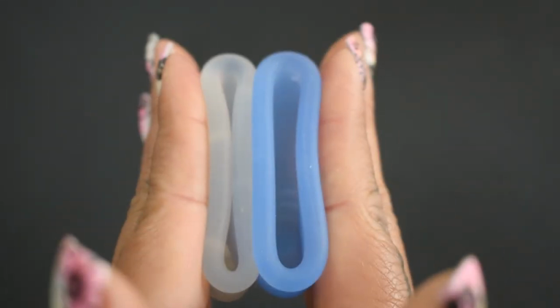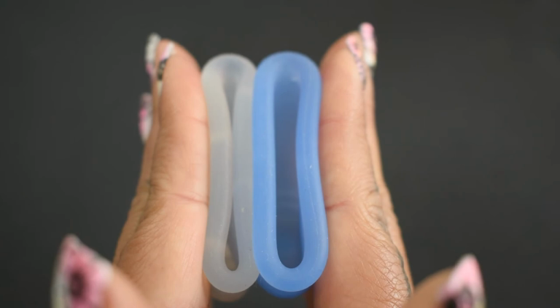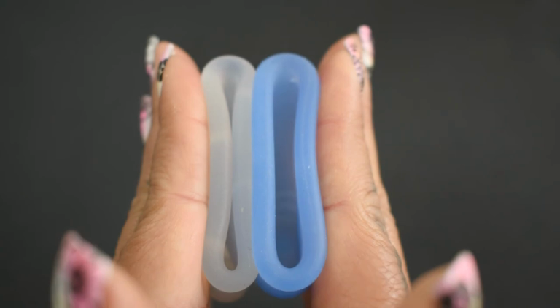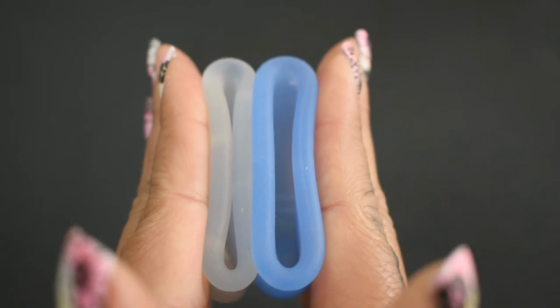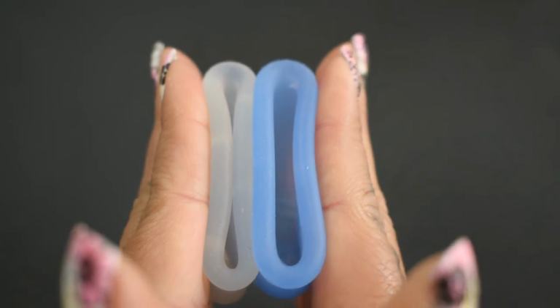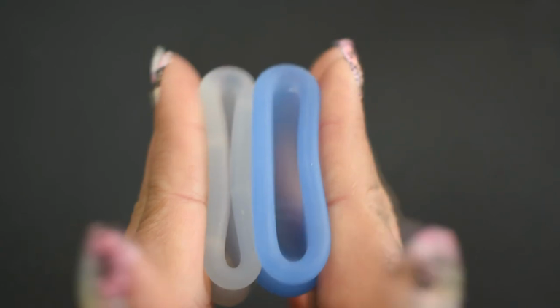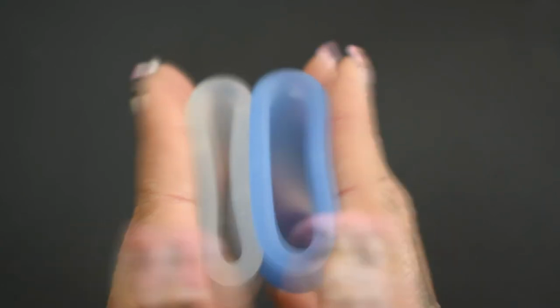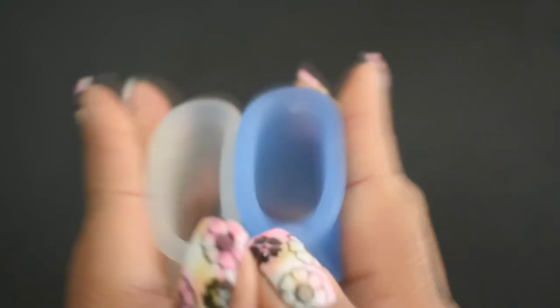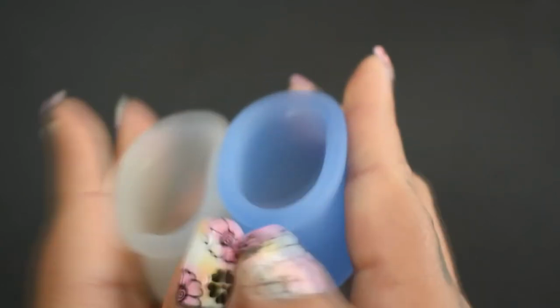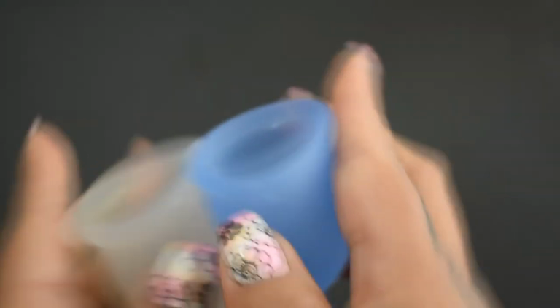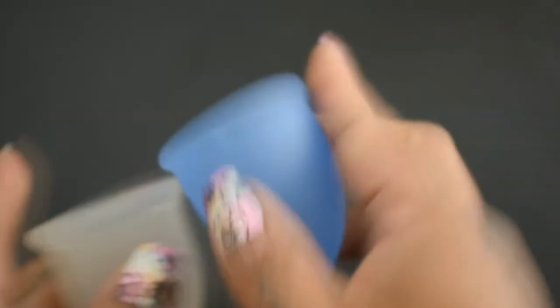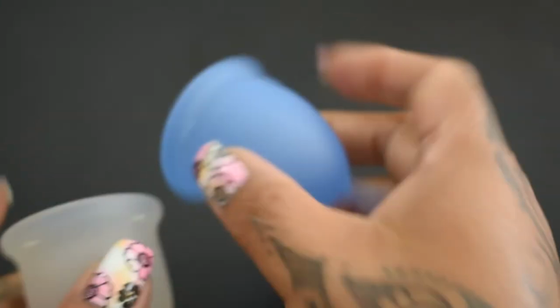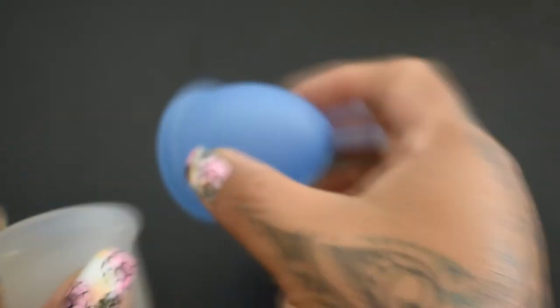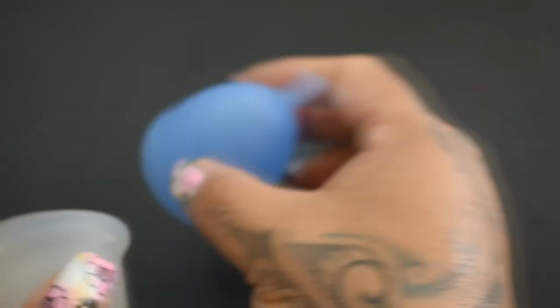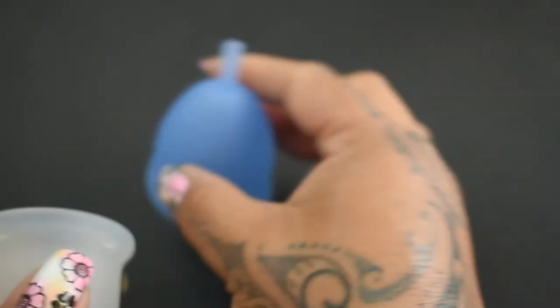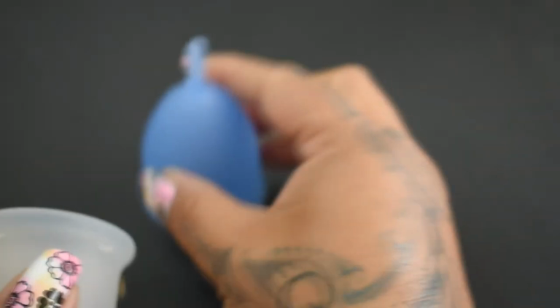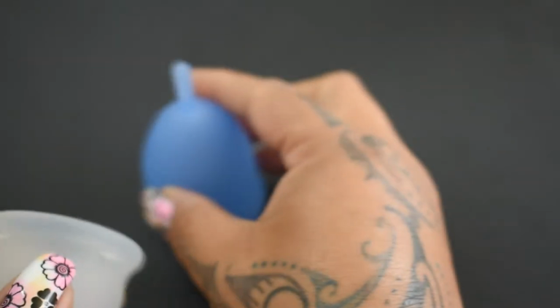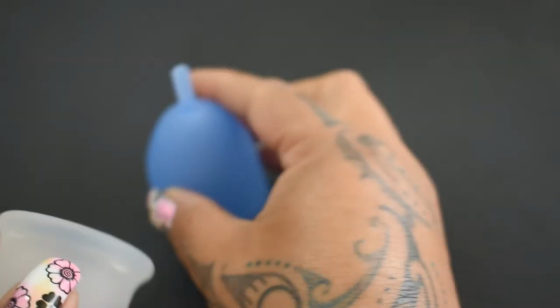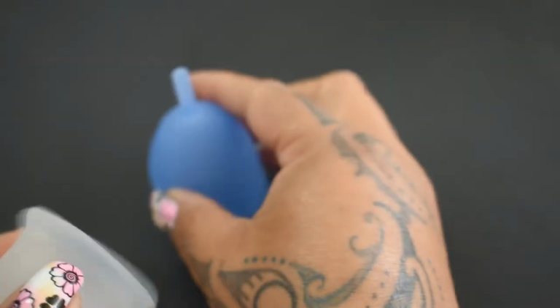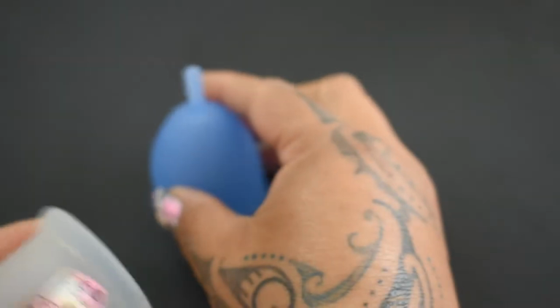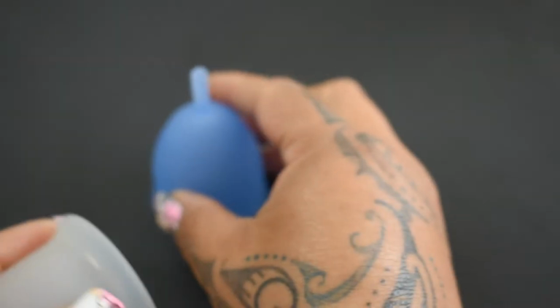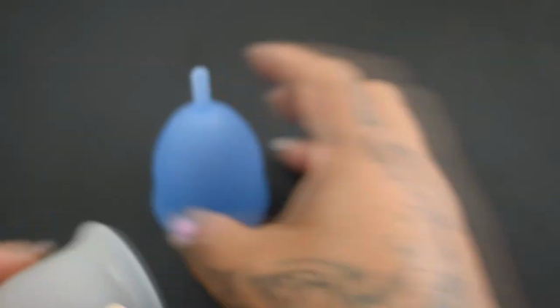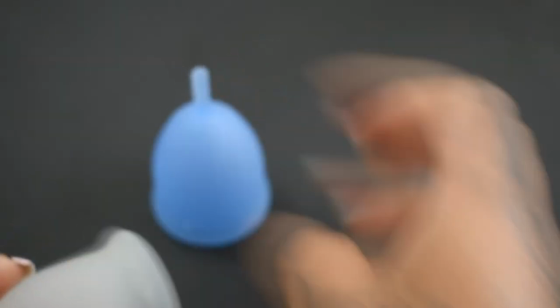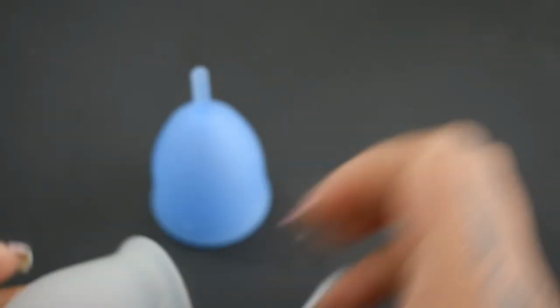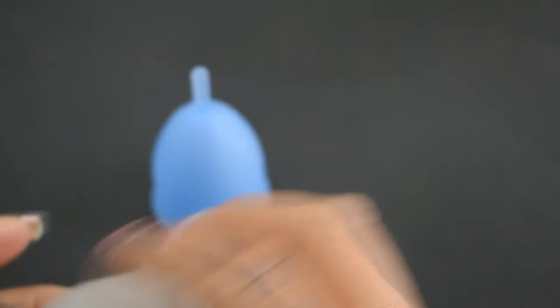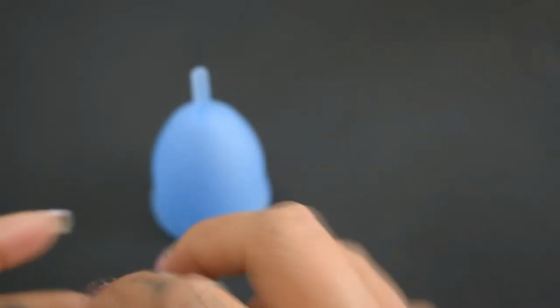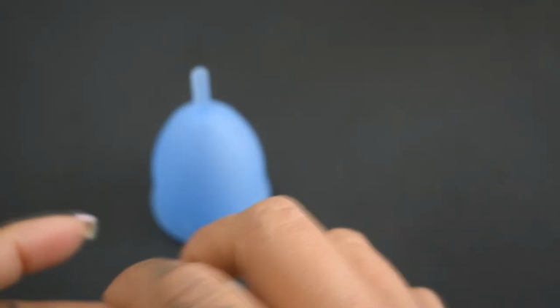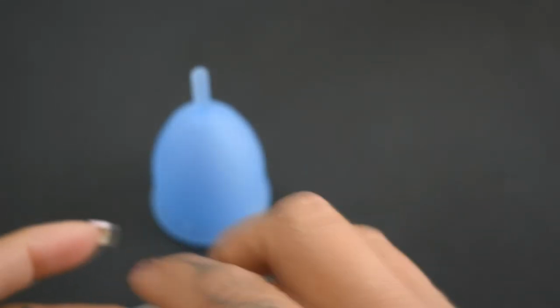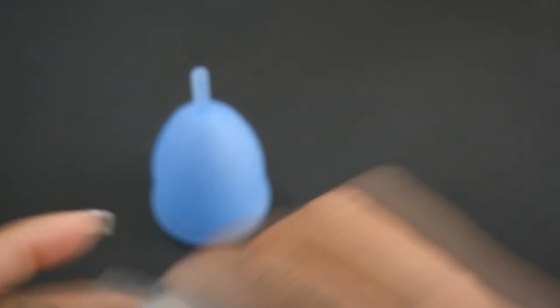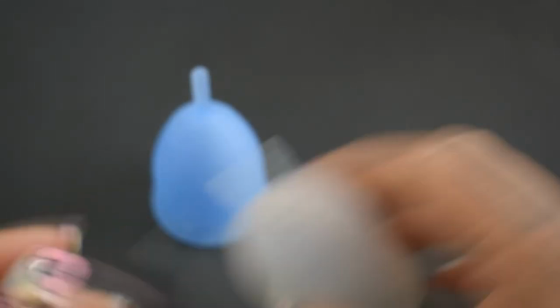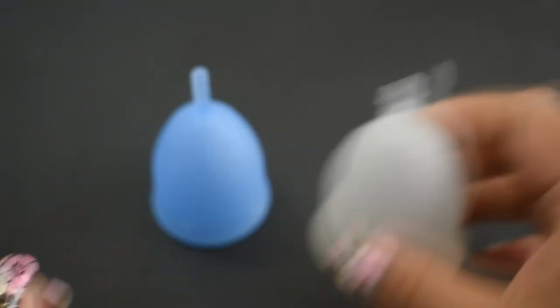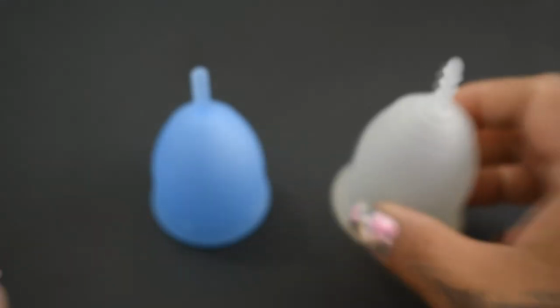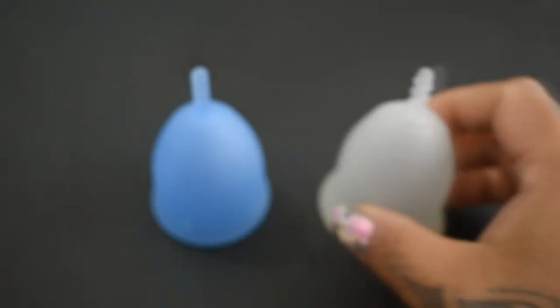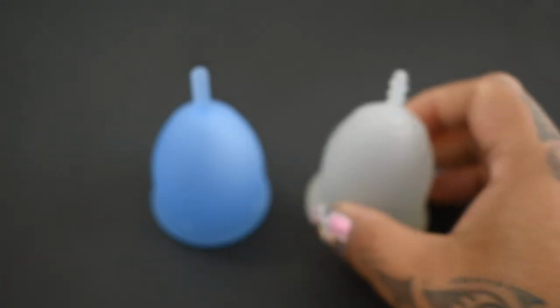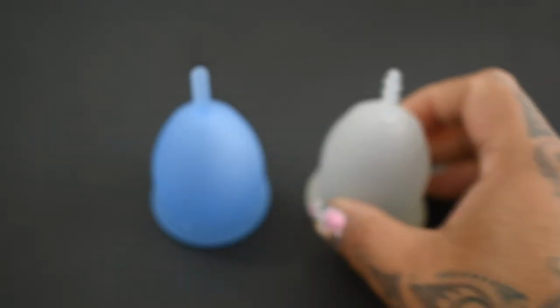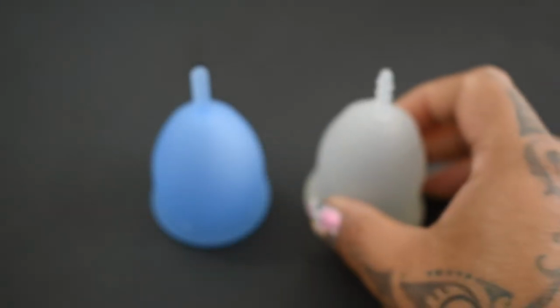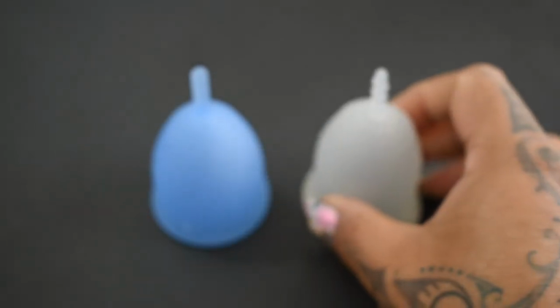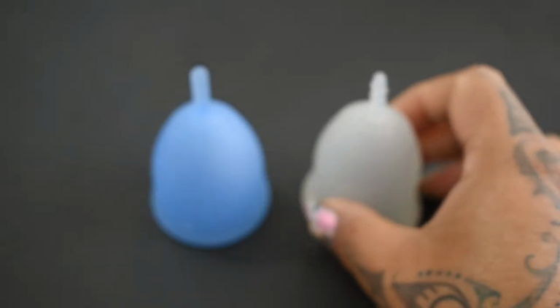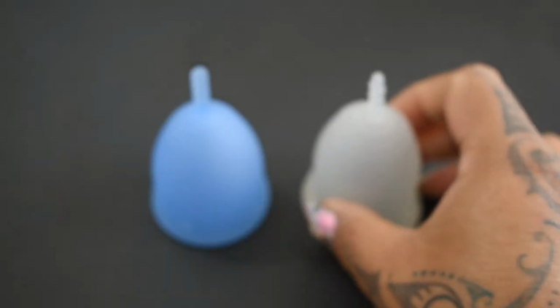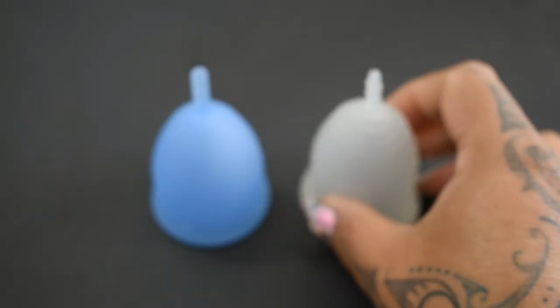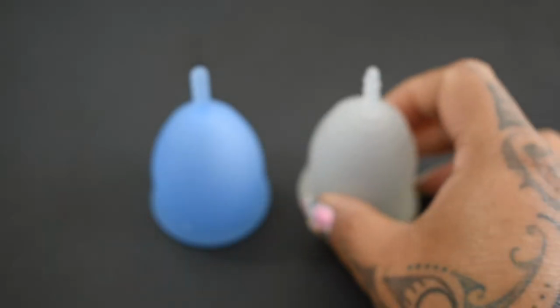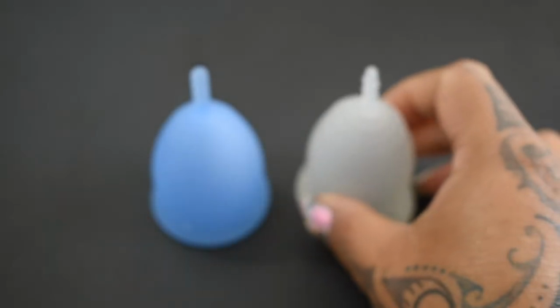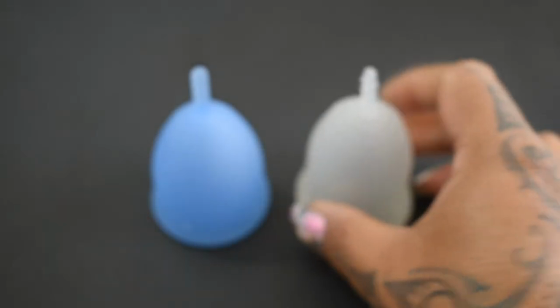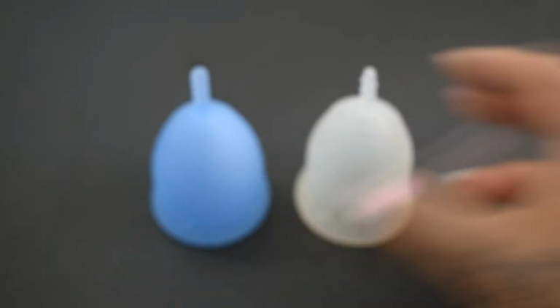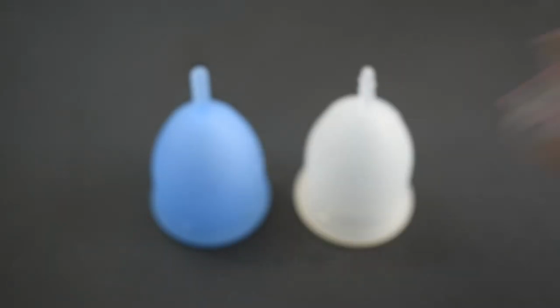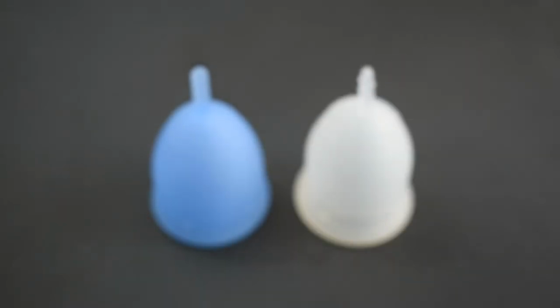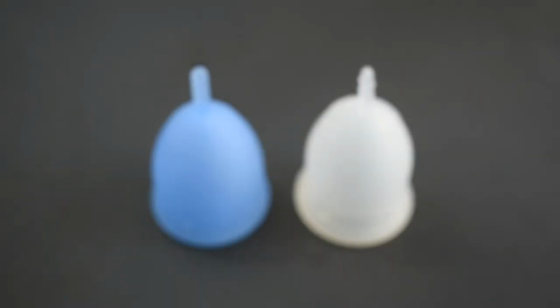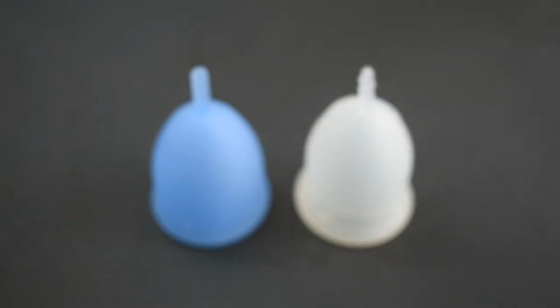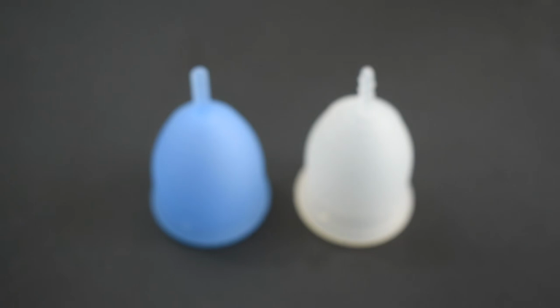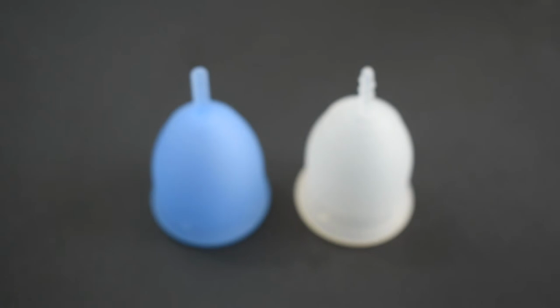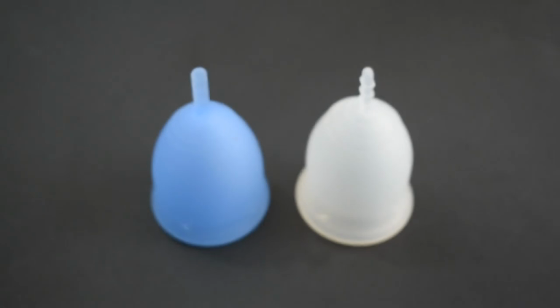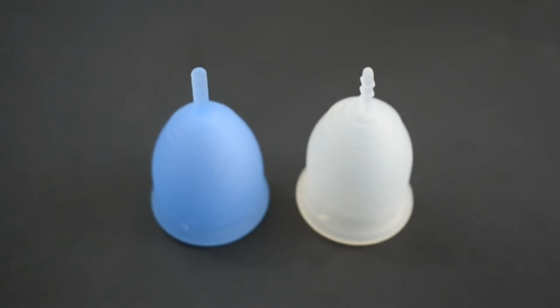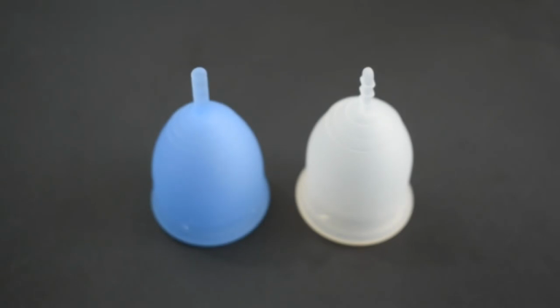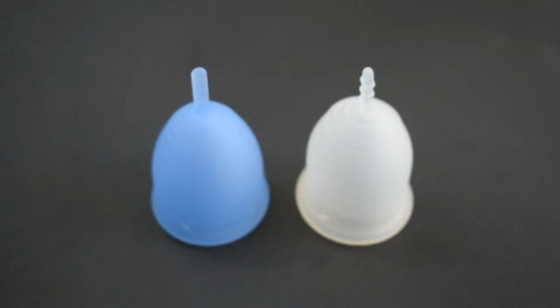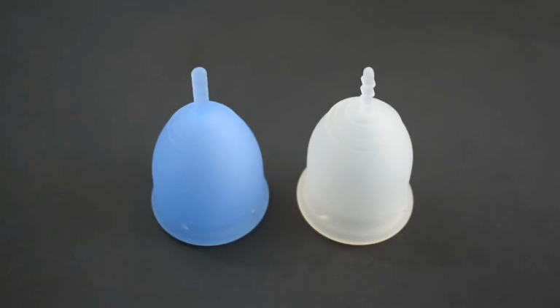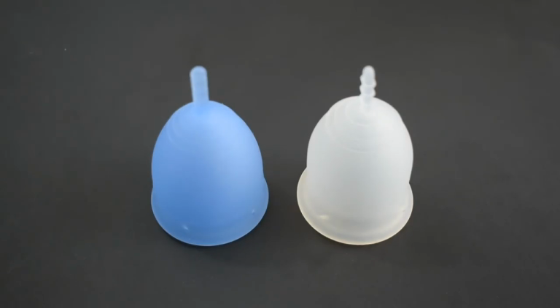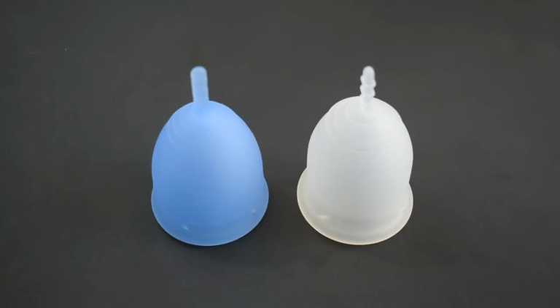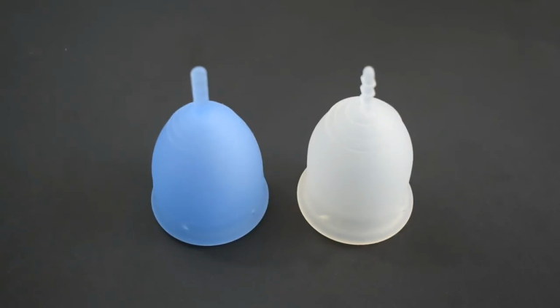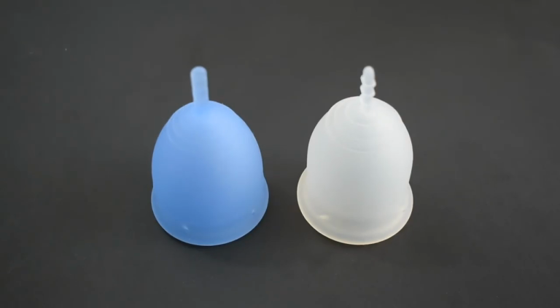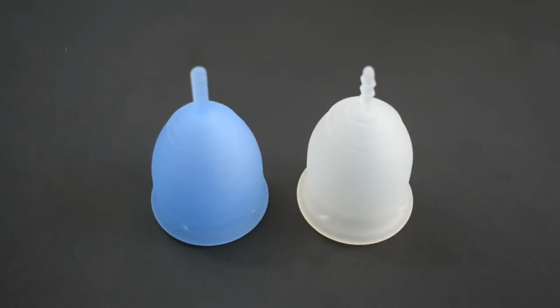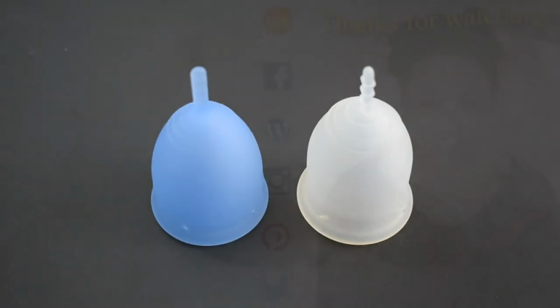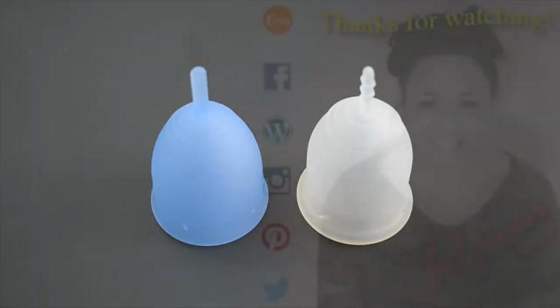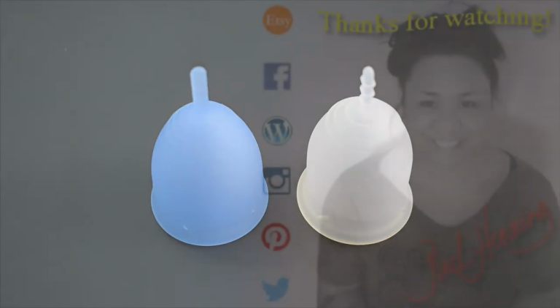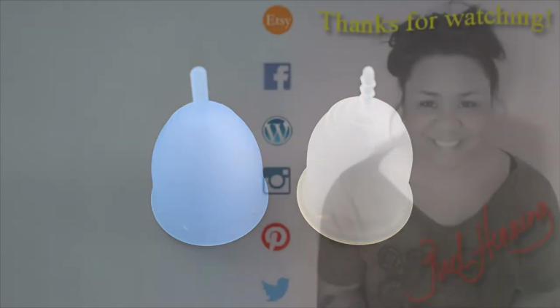And that was the Salt cup and the Lena Sensitive, both in a size large.